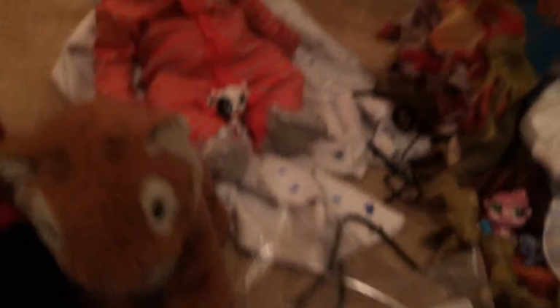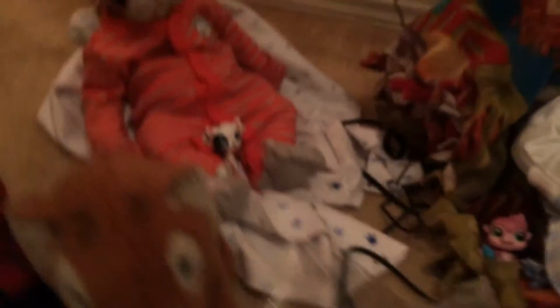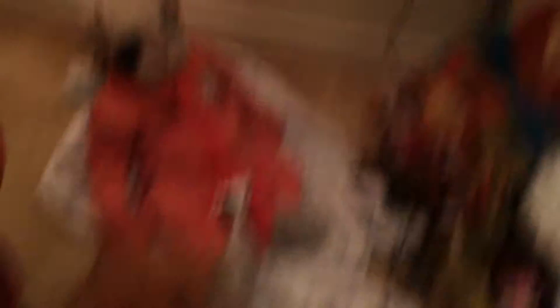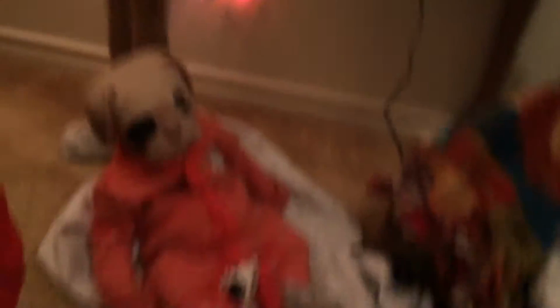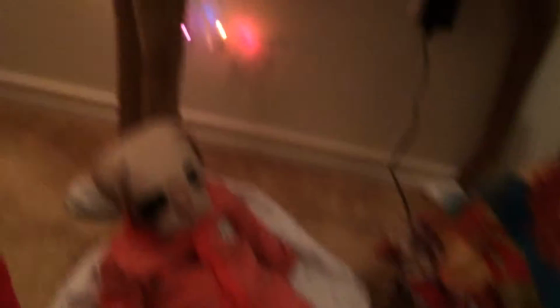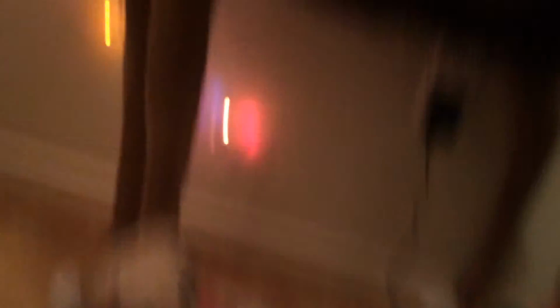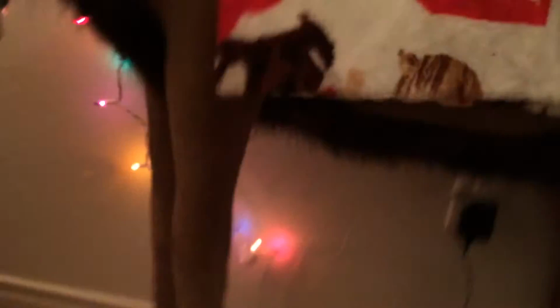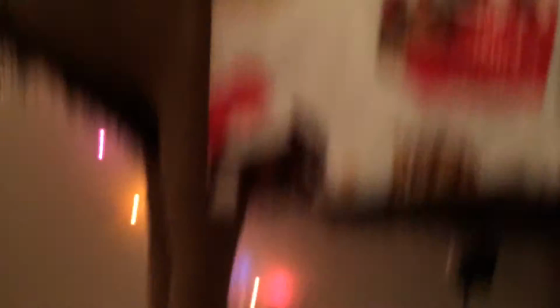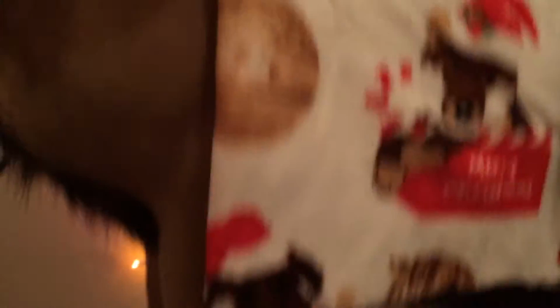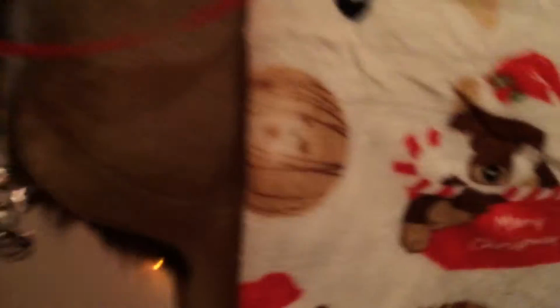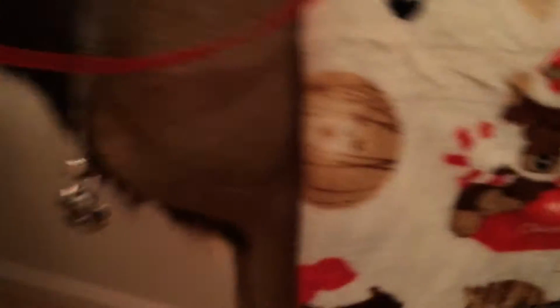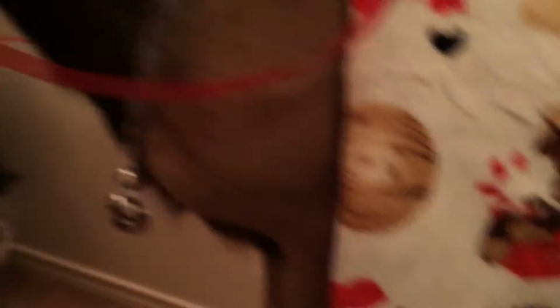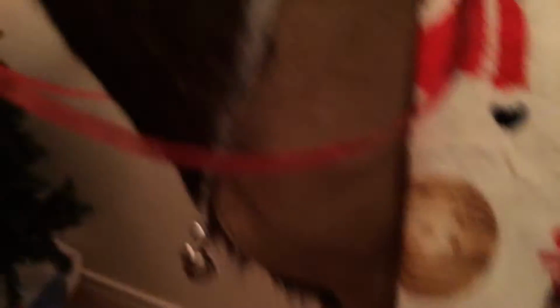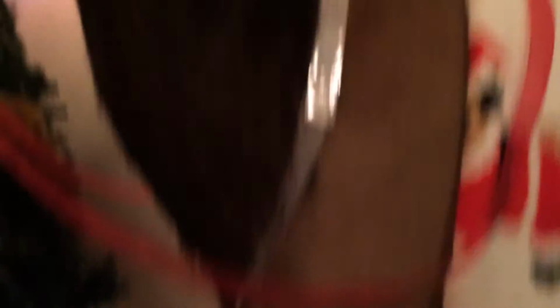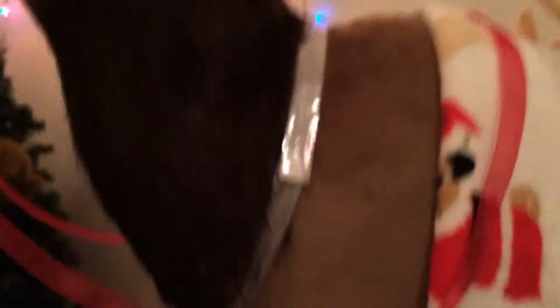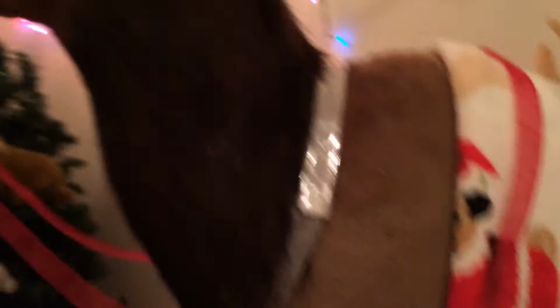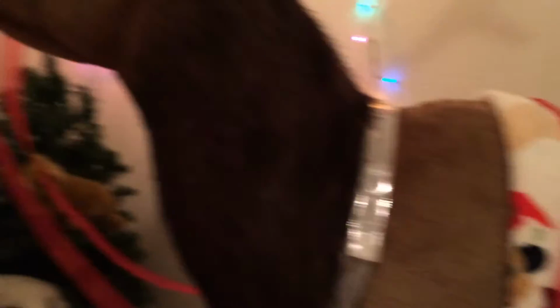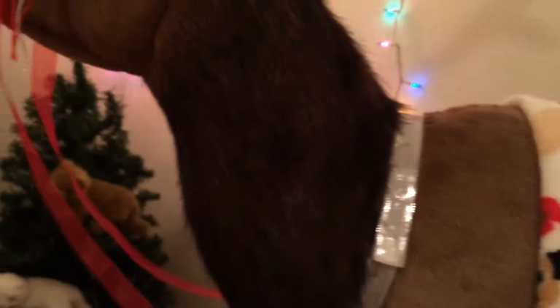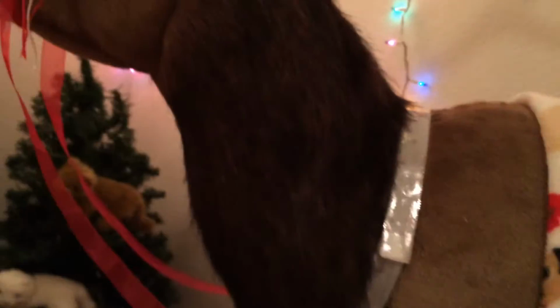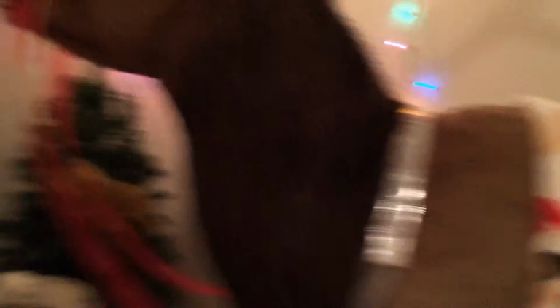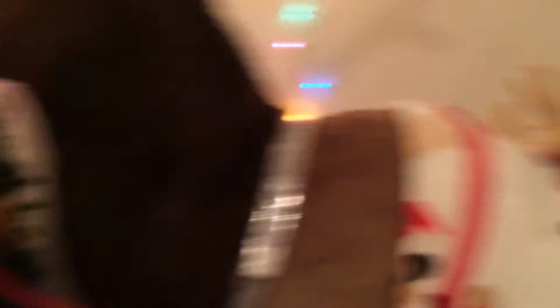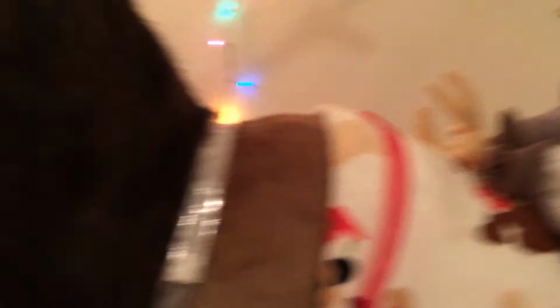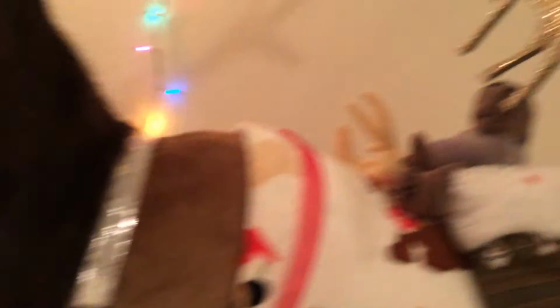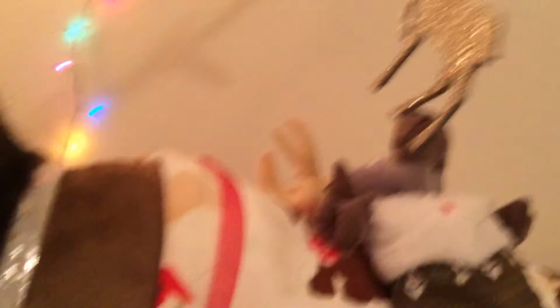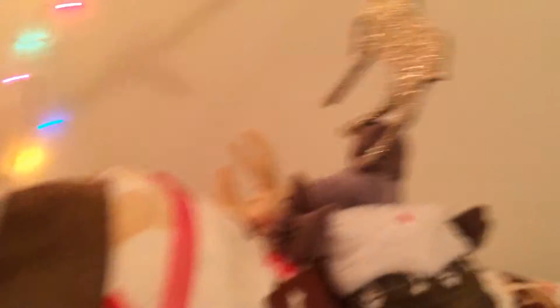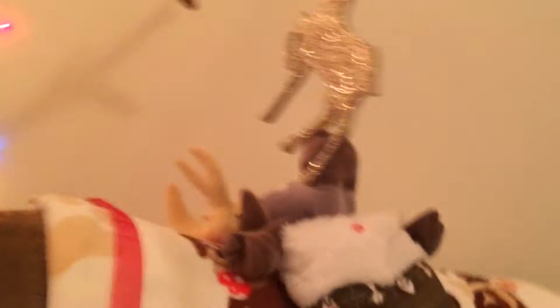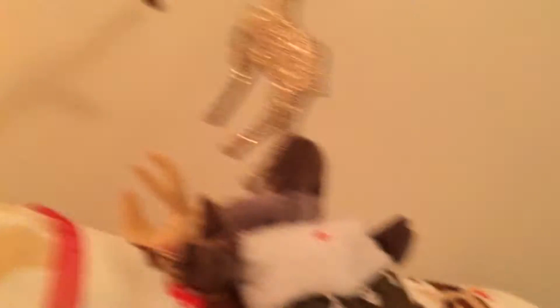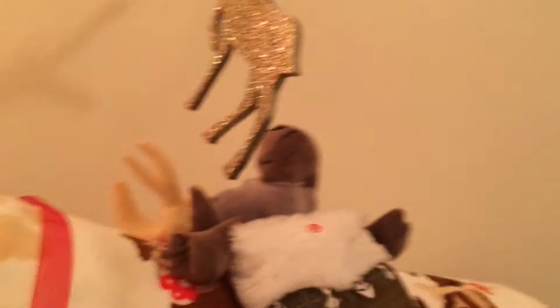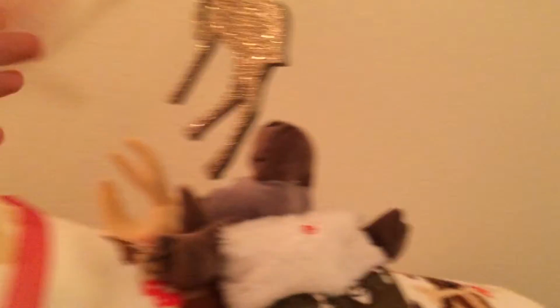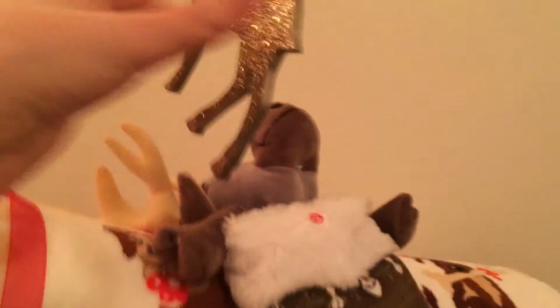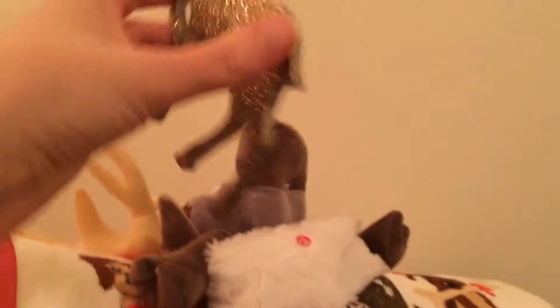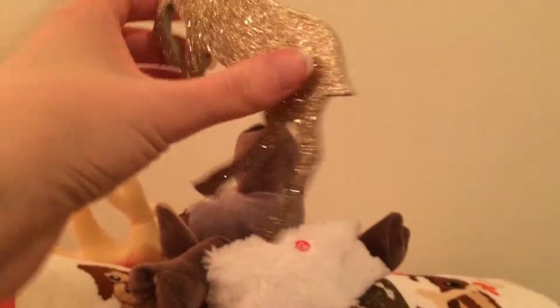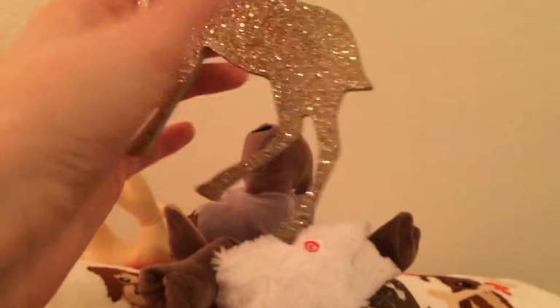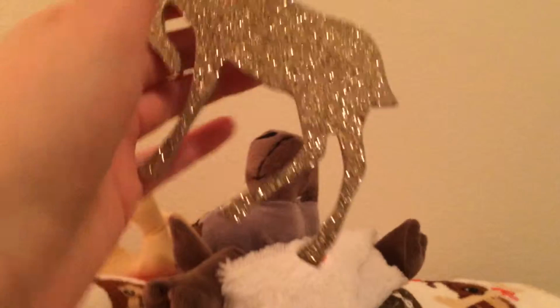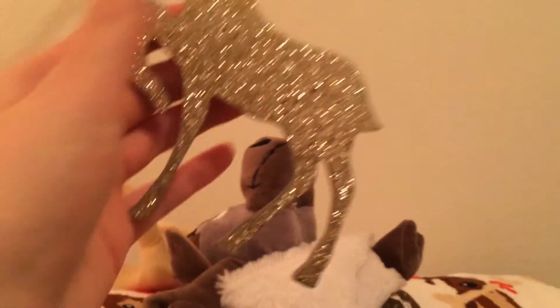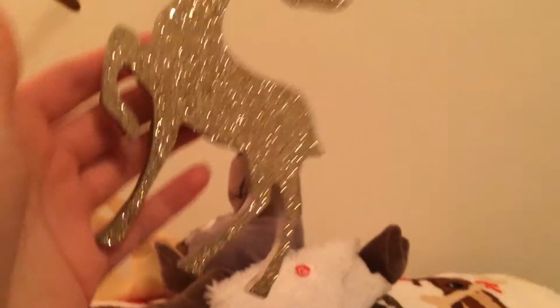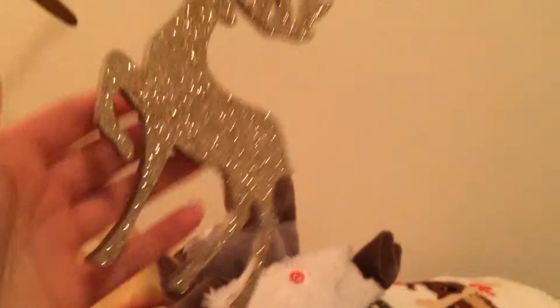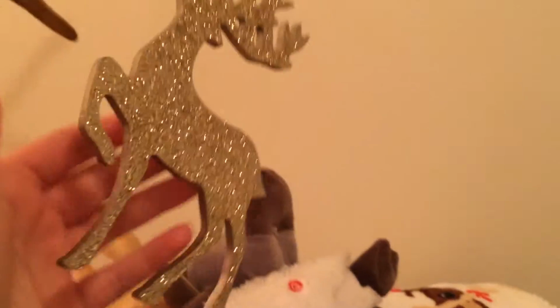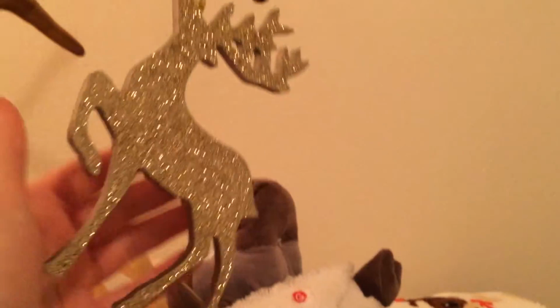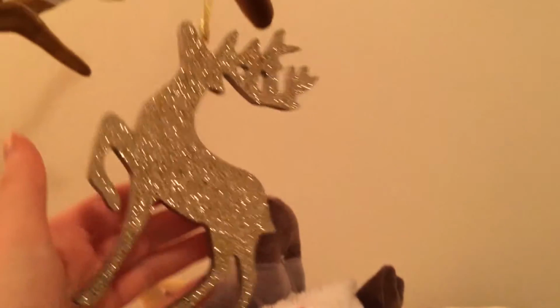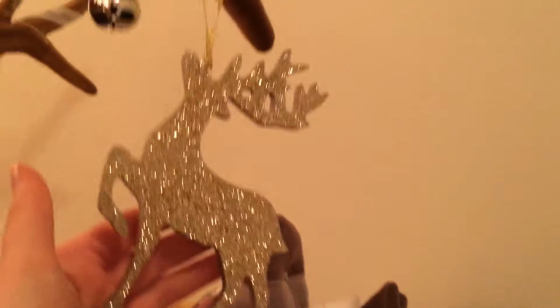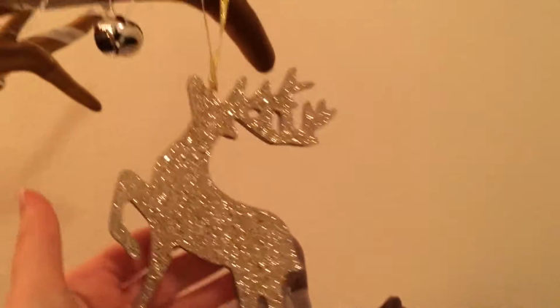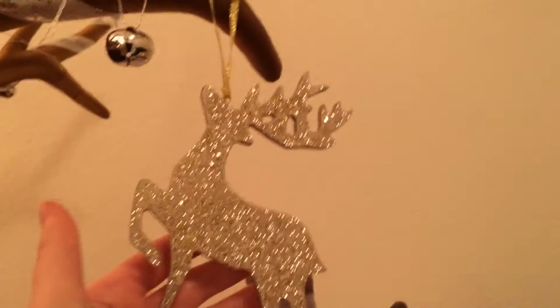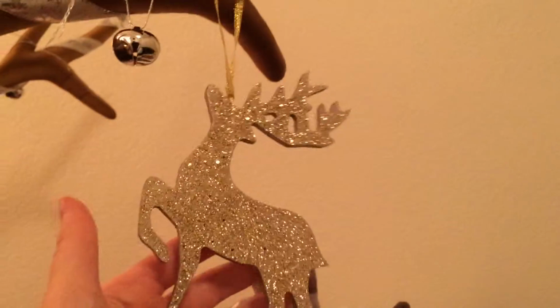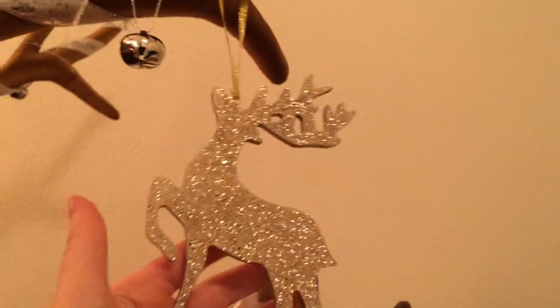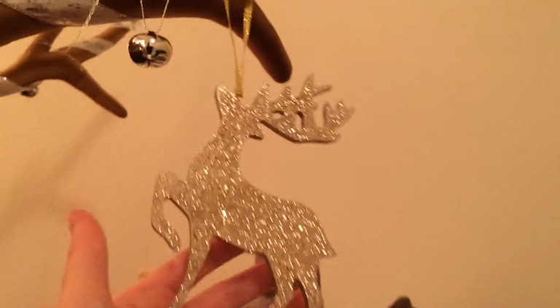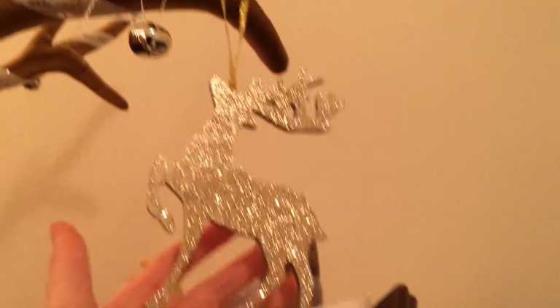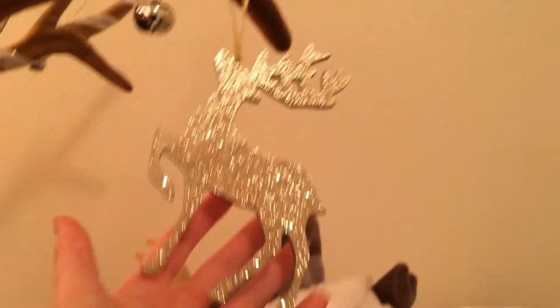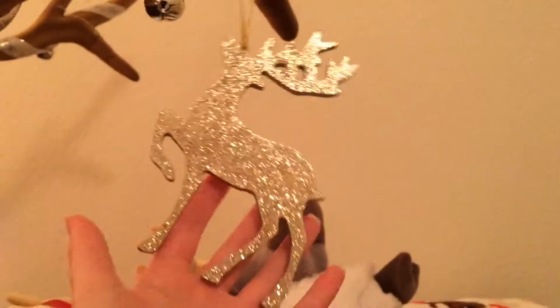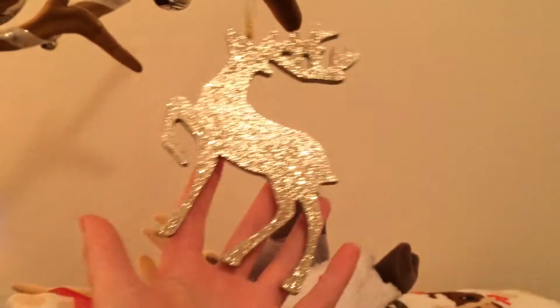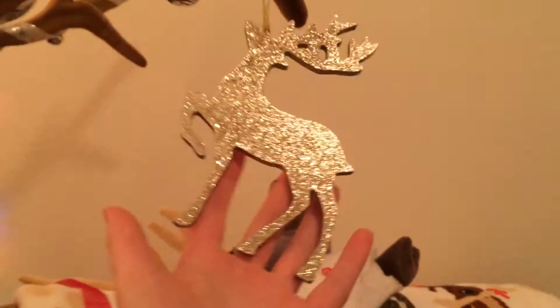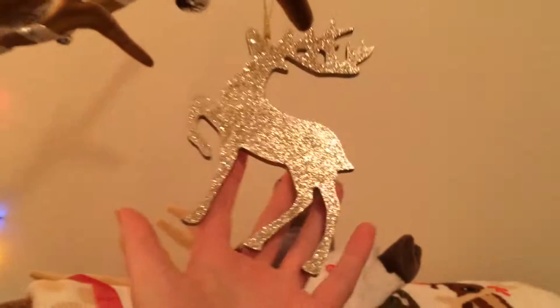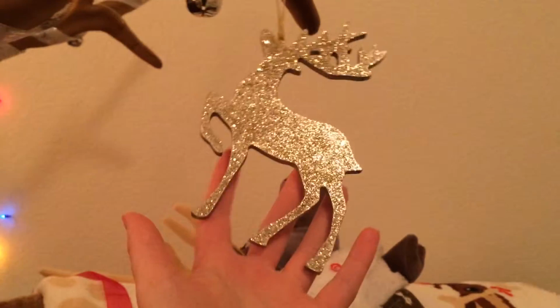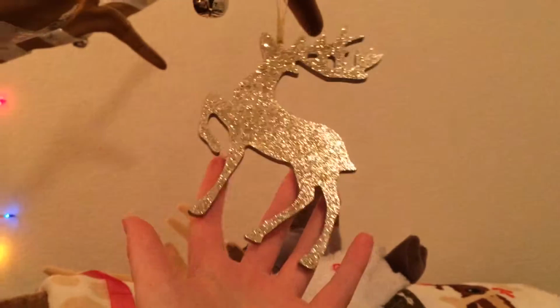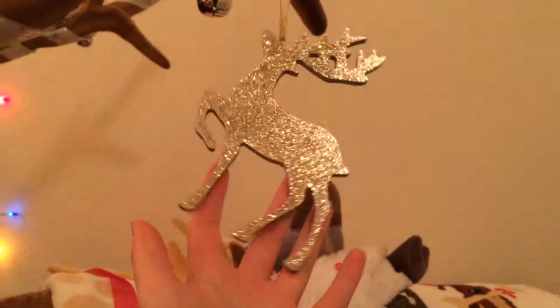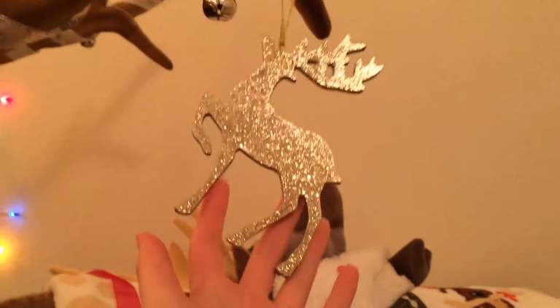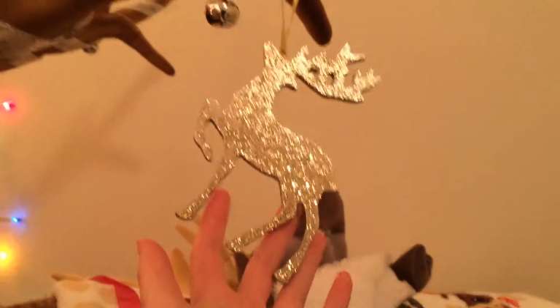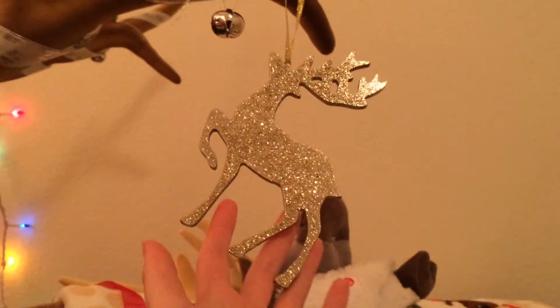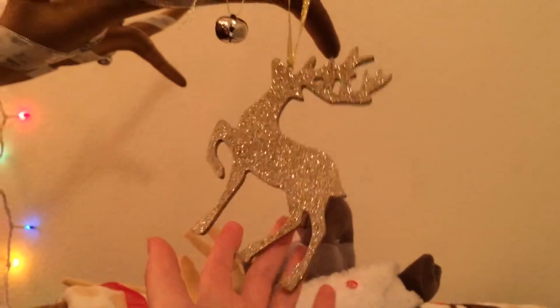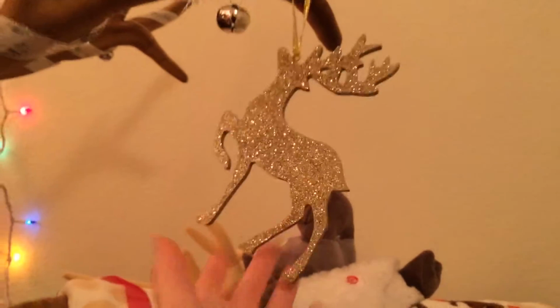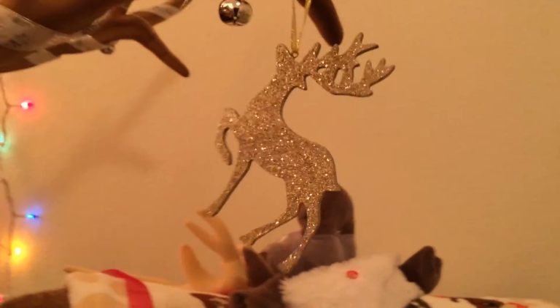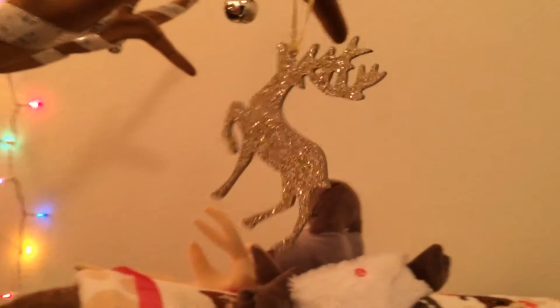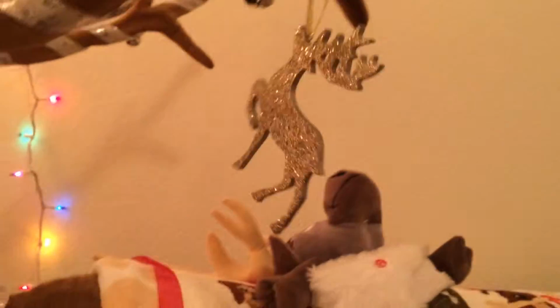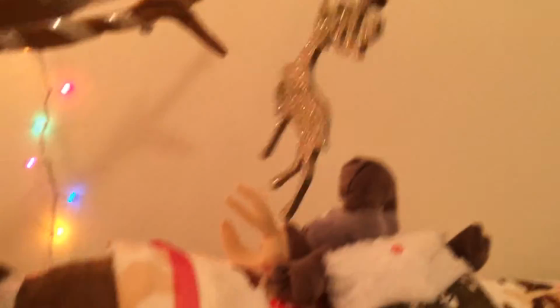The reindeer also got something in his stocking — and it was a reindeer. Look at that. How pretty is that?